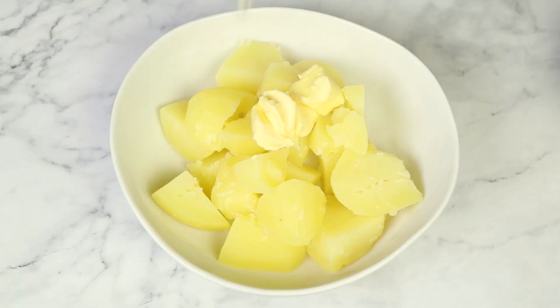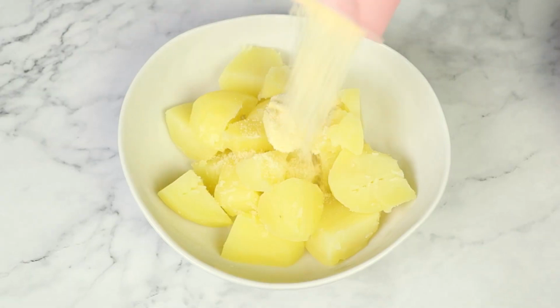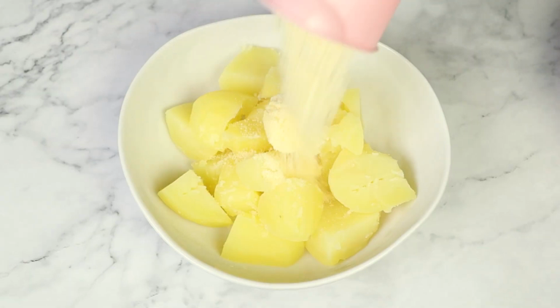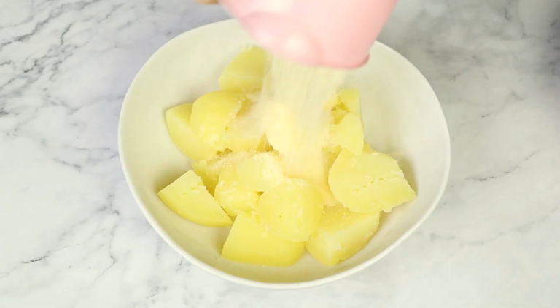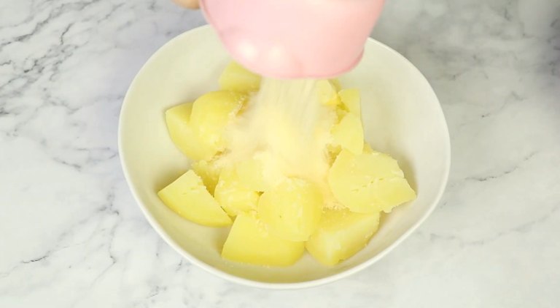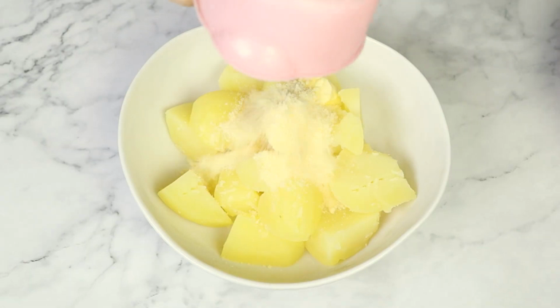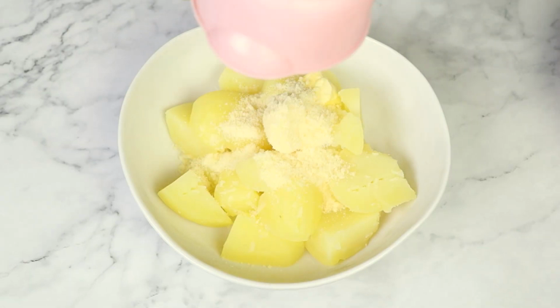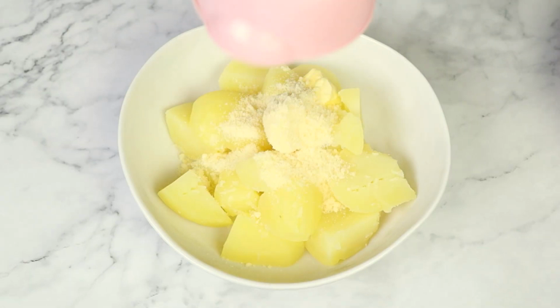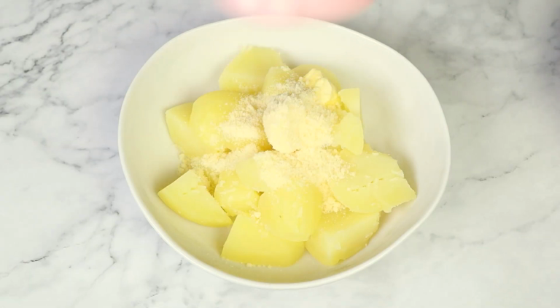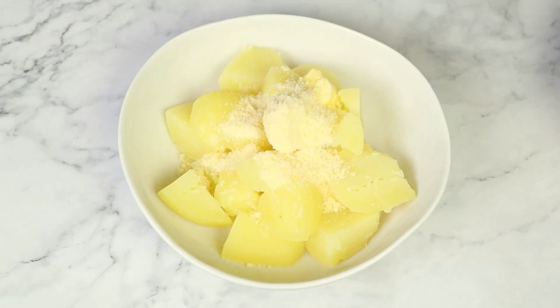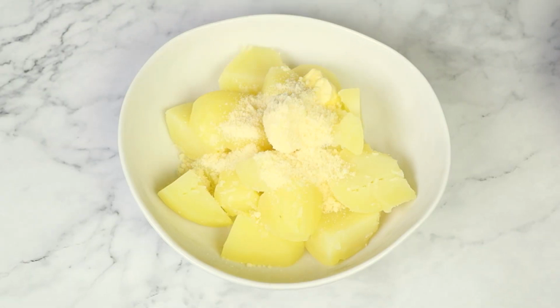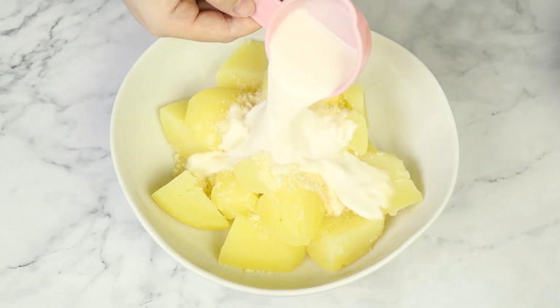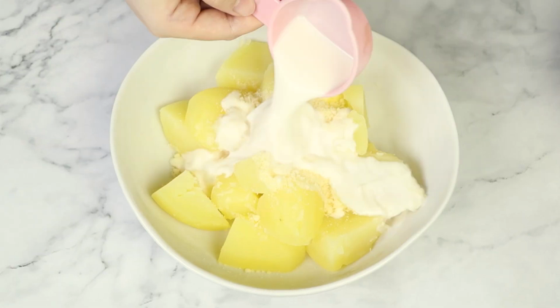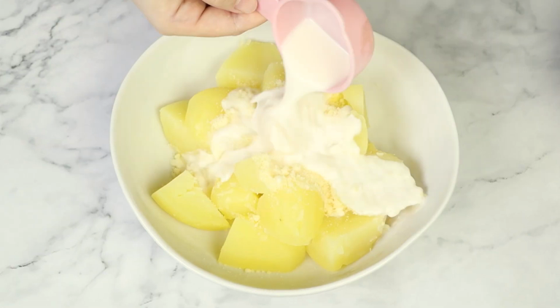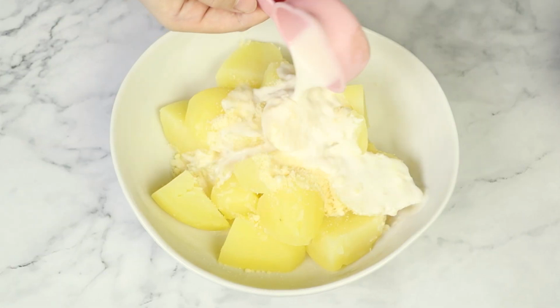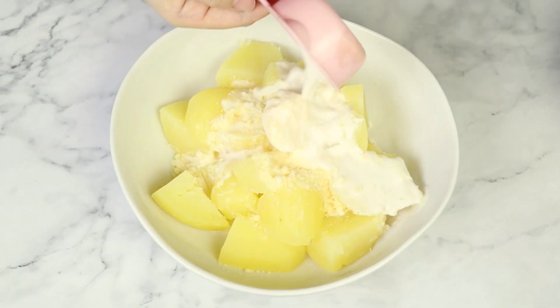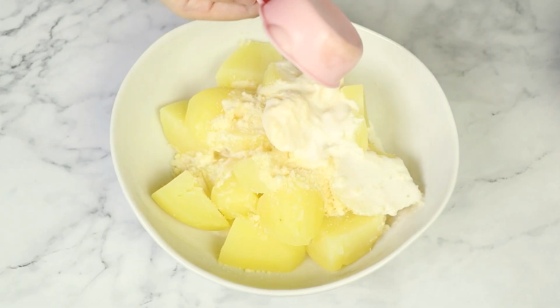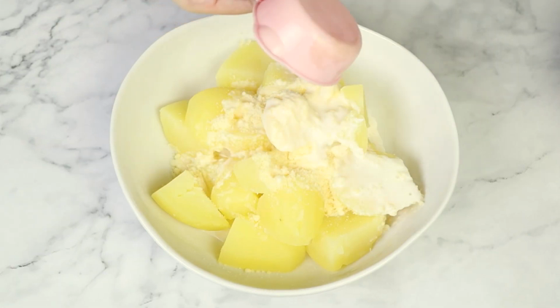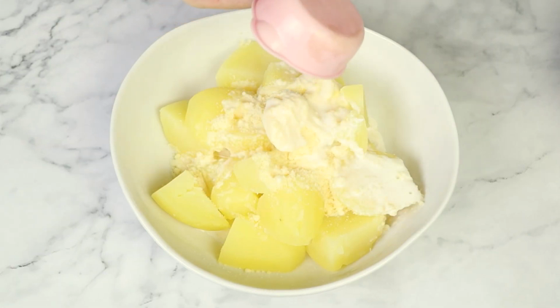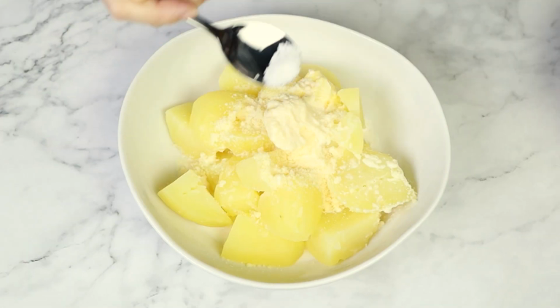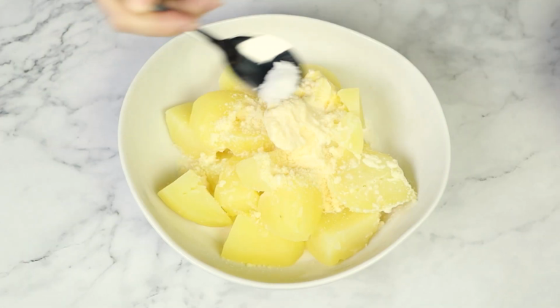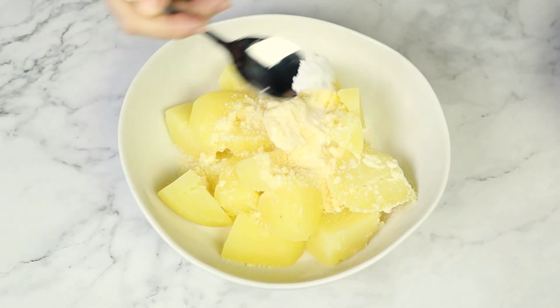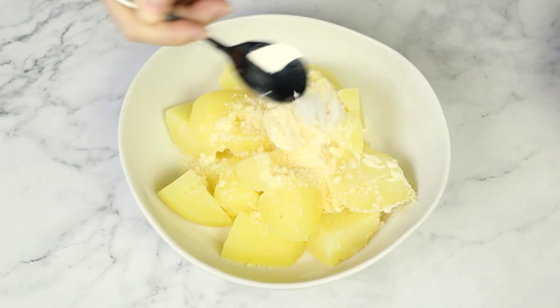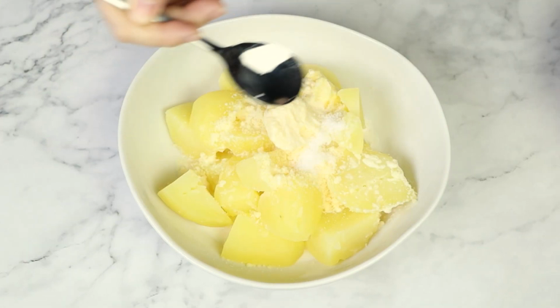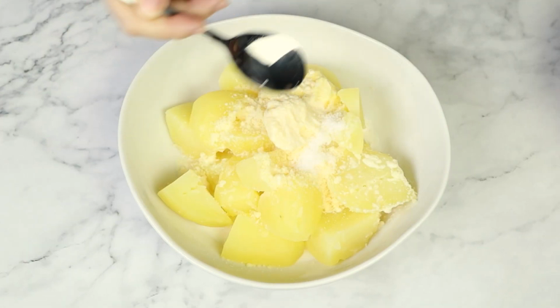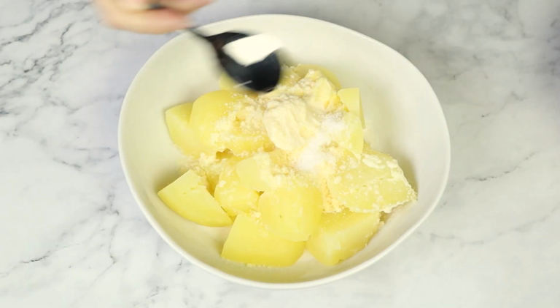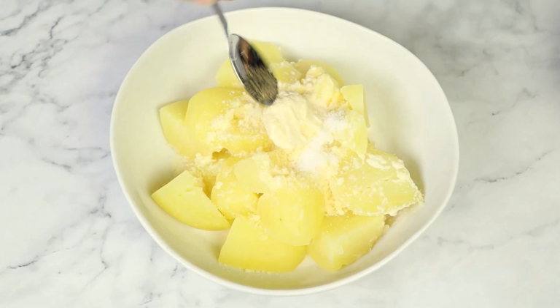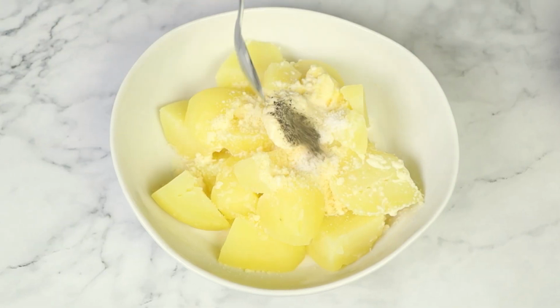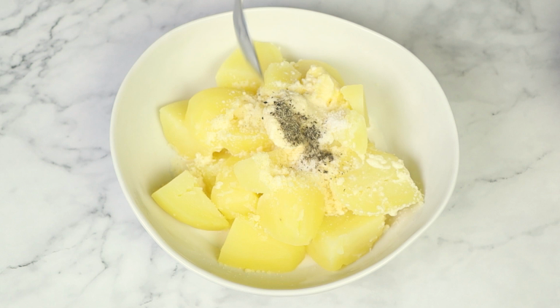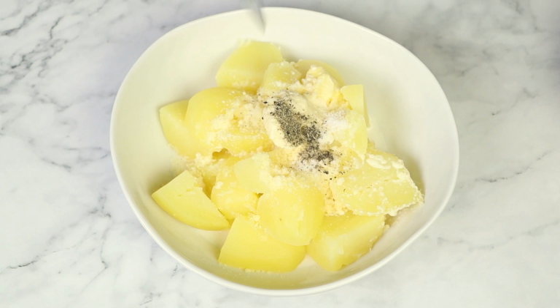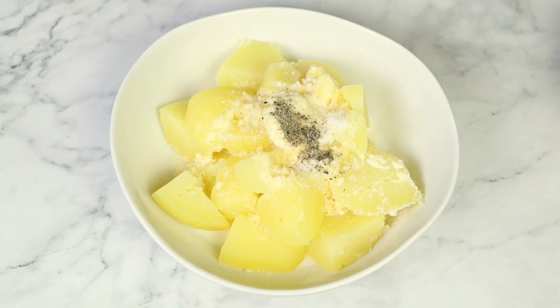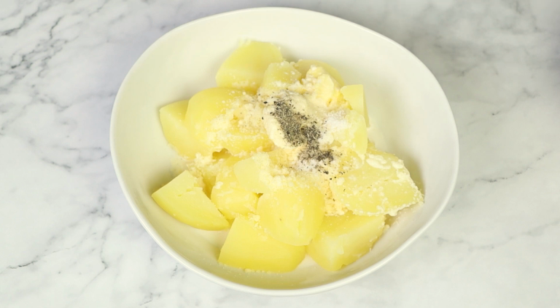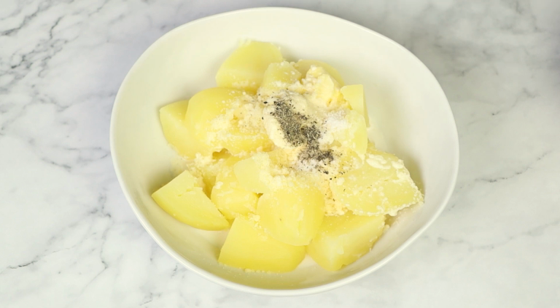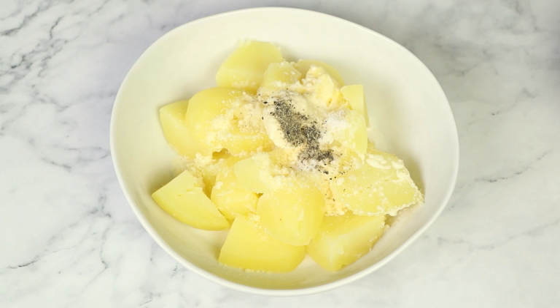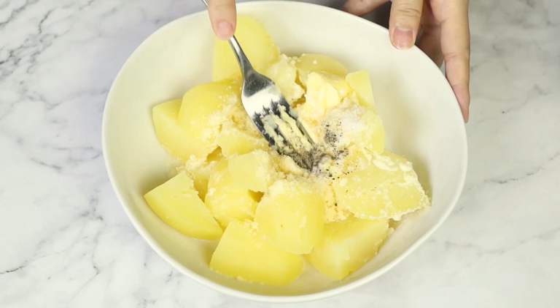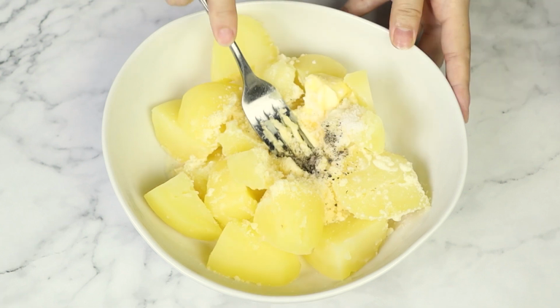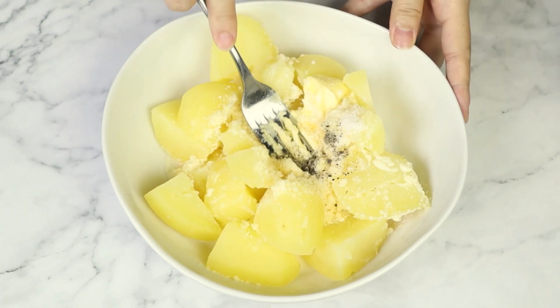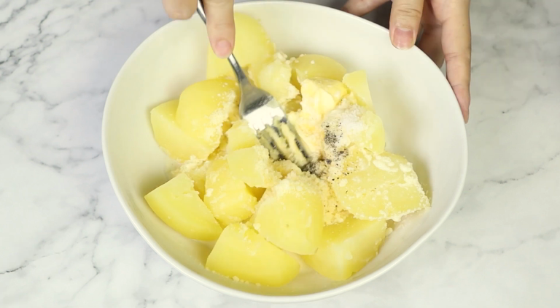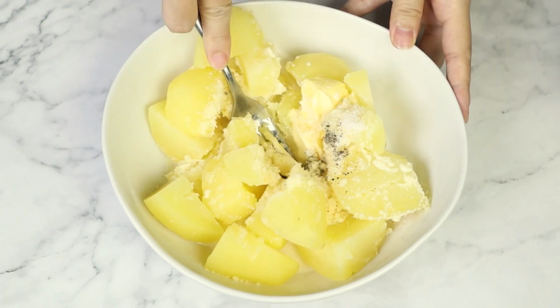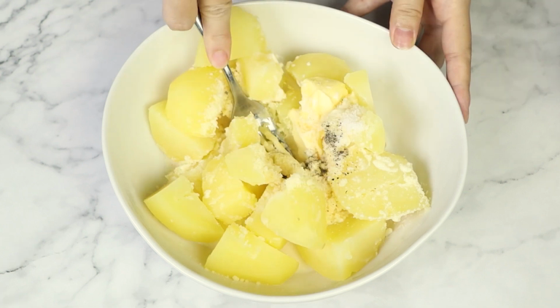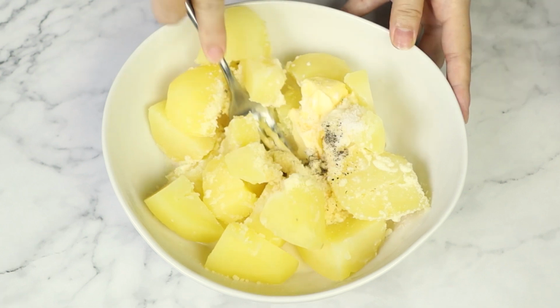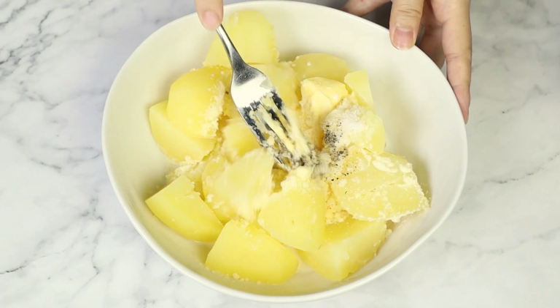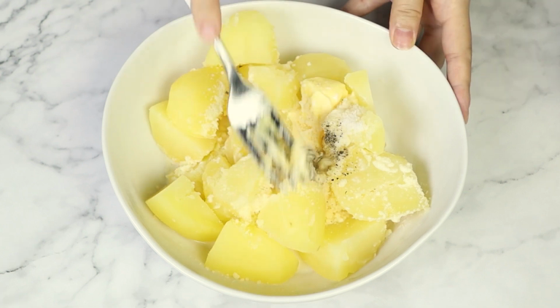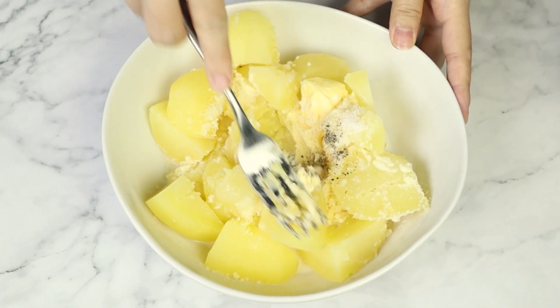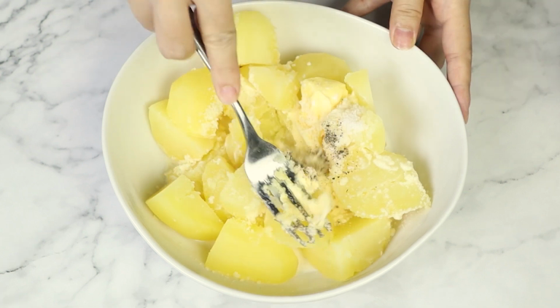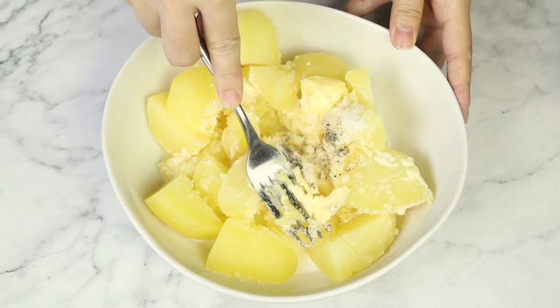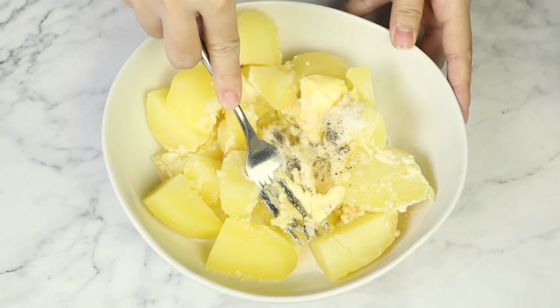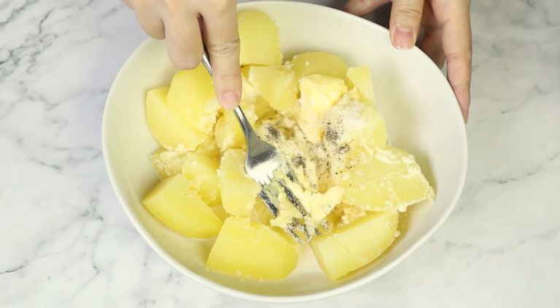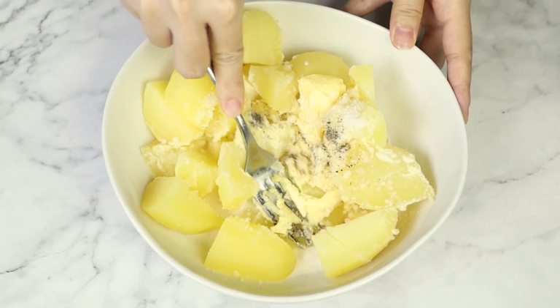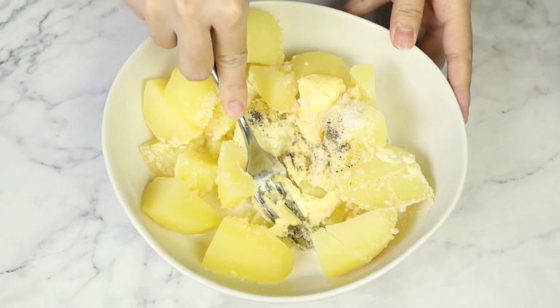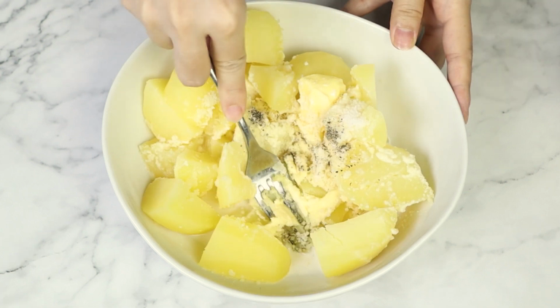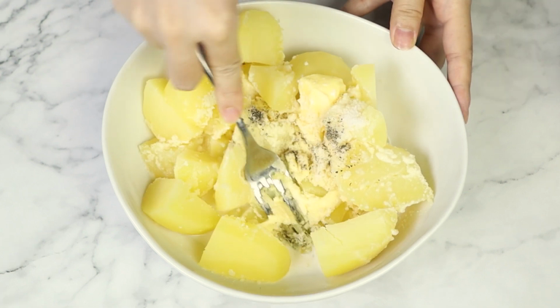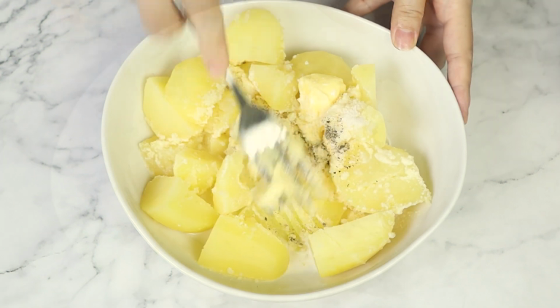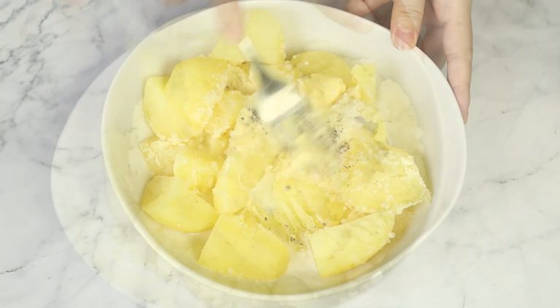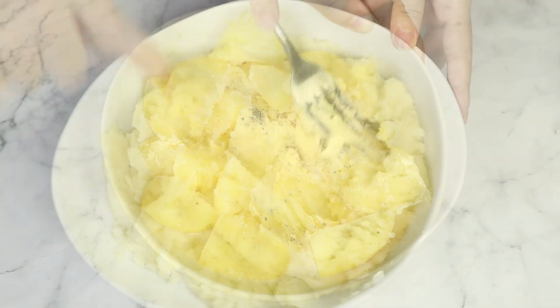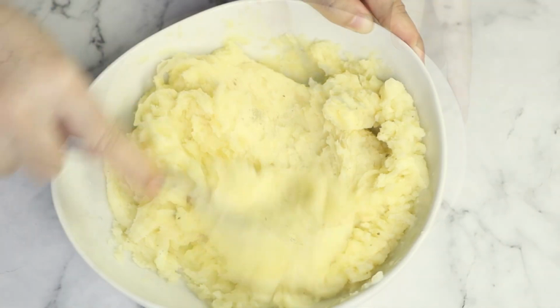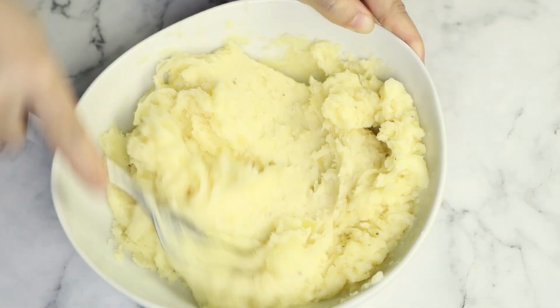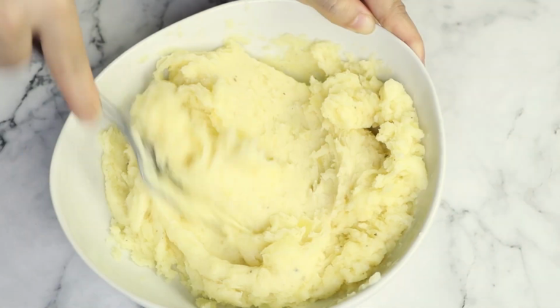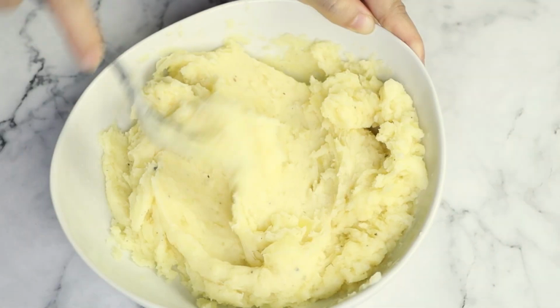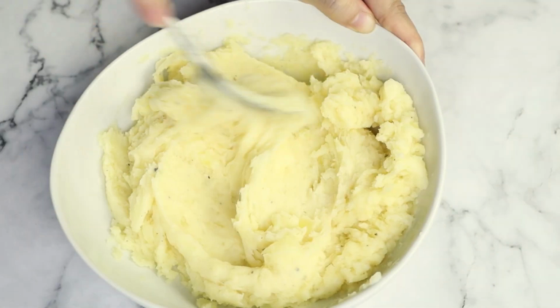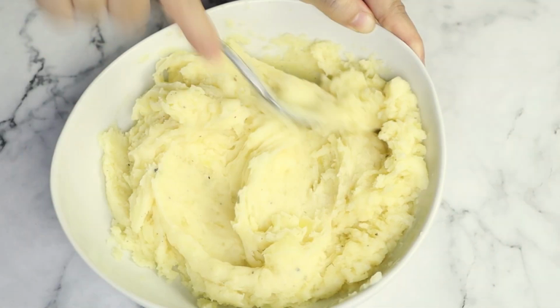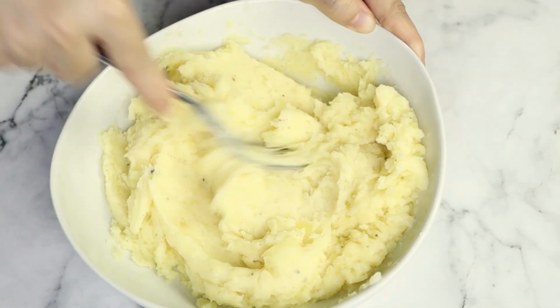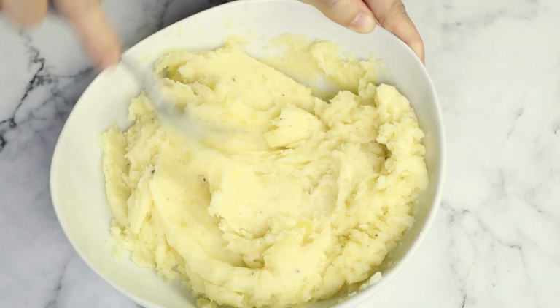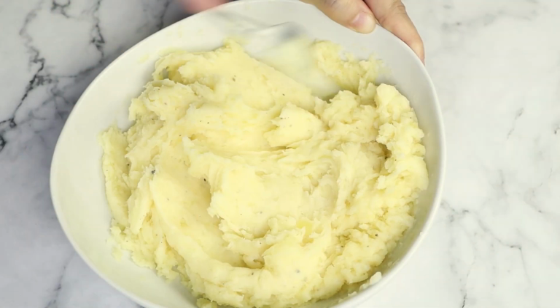We're gonna add some butter, Parmesan cheese, a little milk, salt, and black pepper. Then simply mash them to combine and set aside.